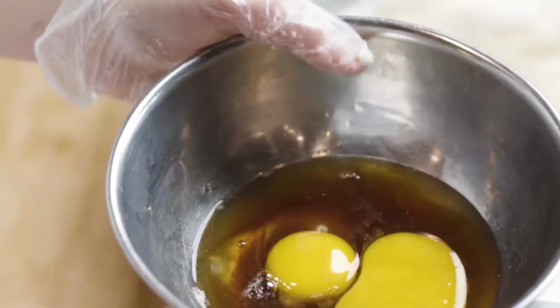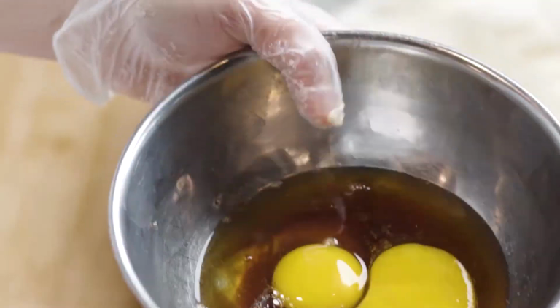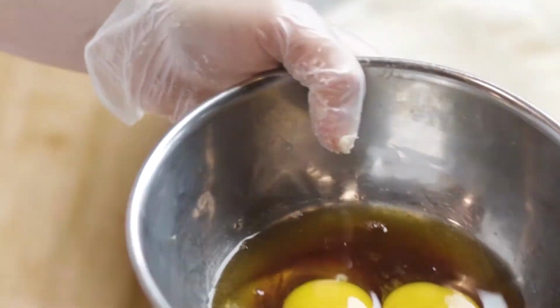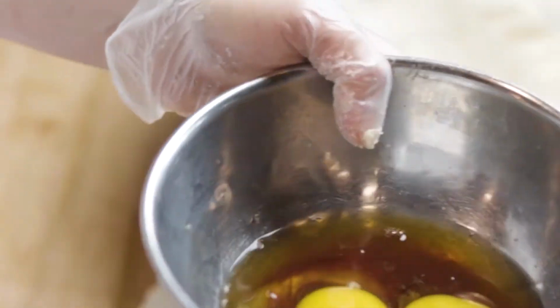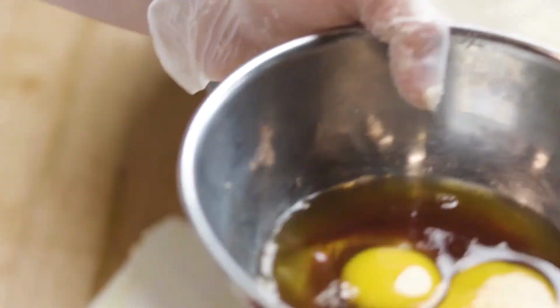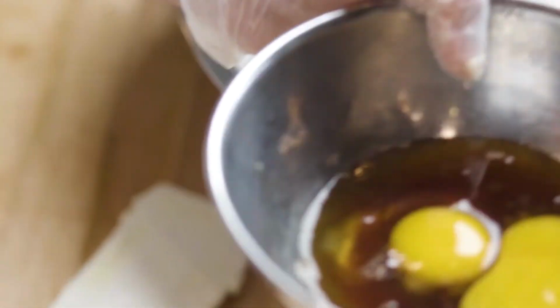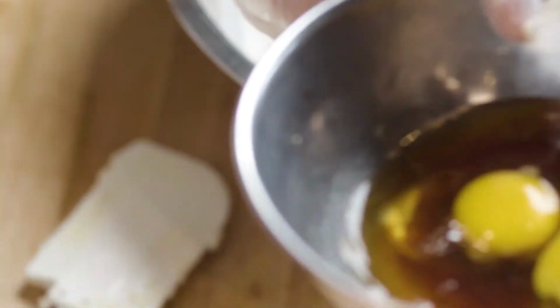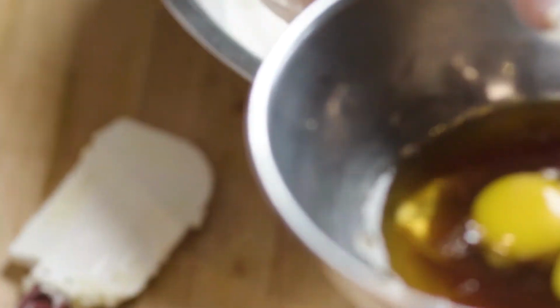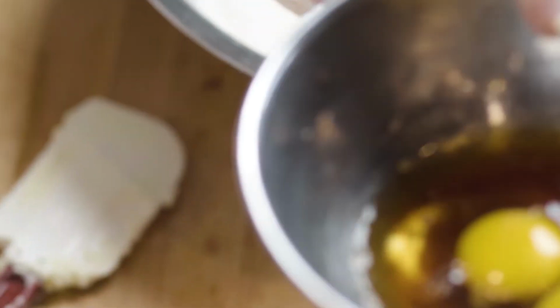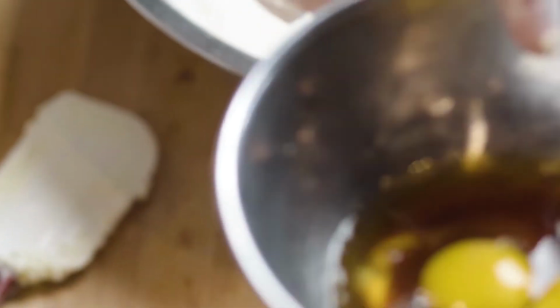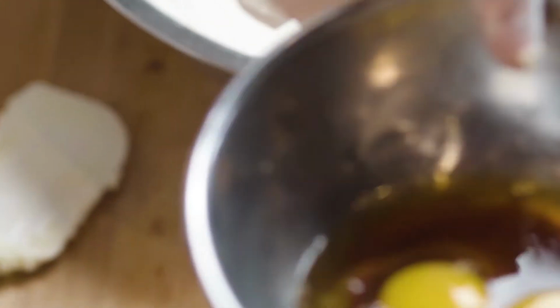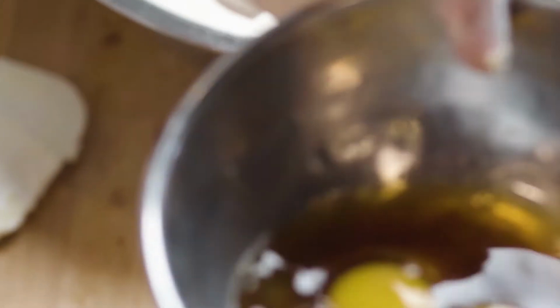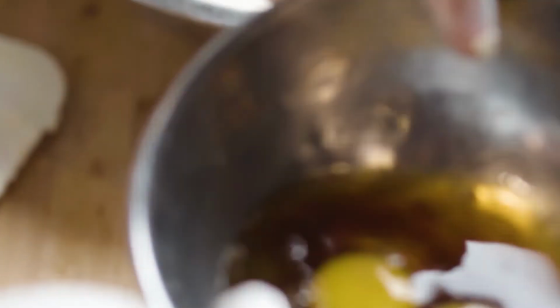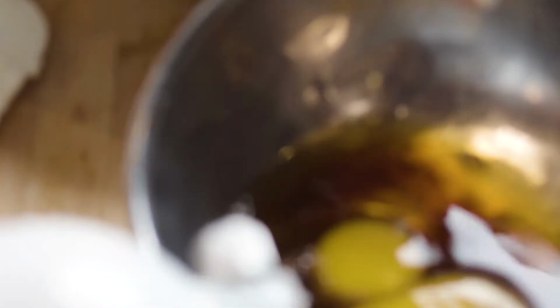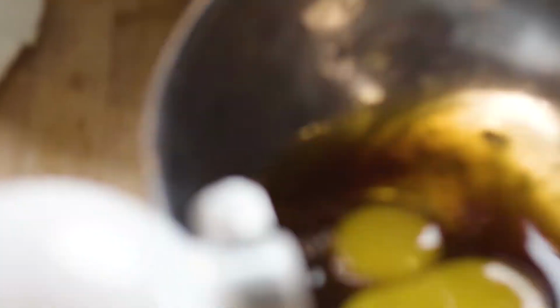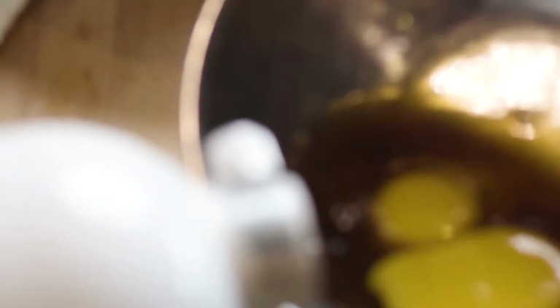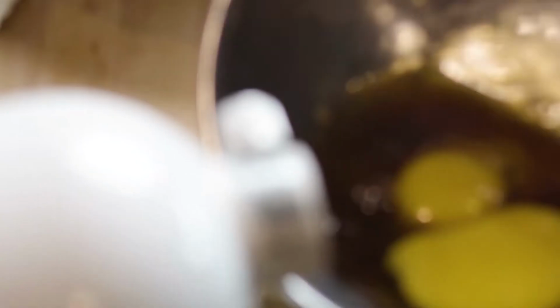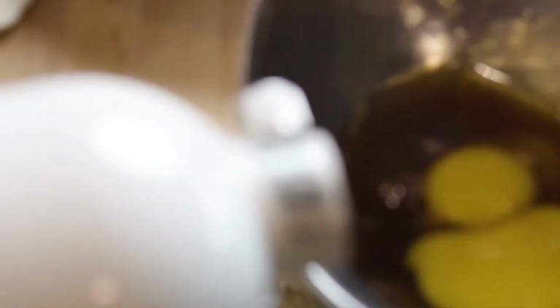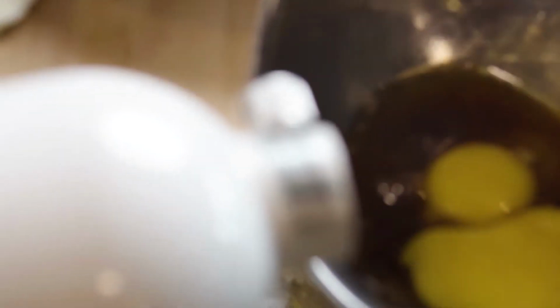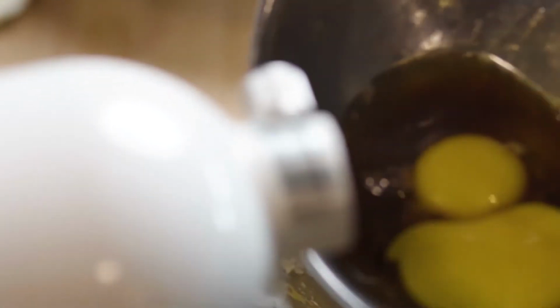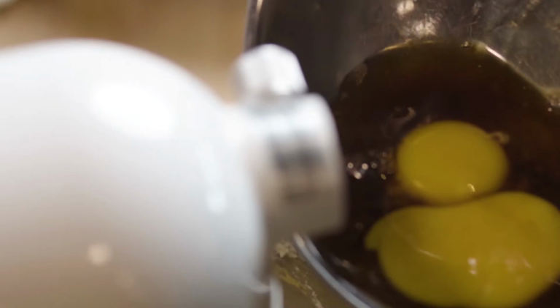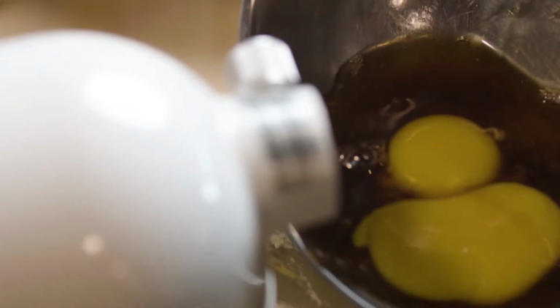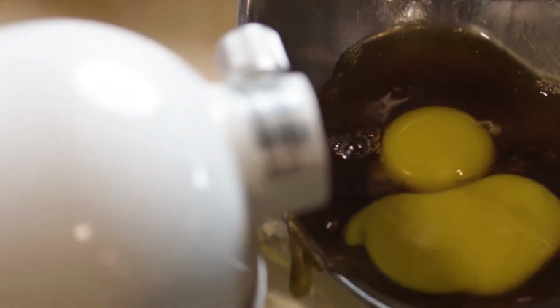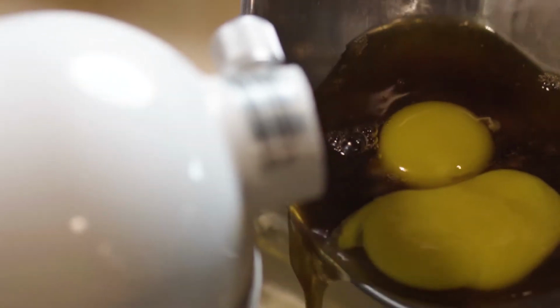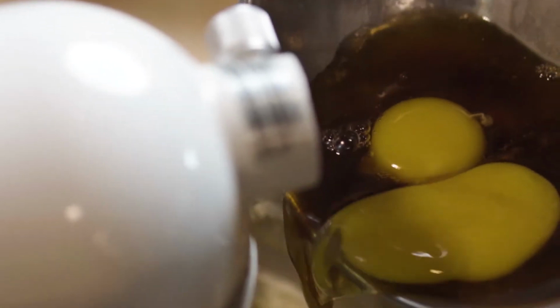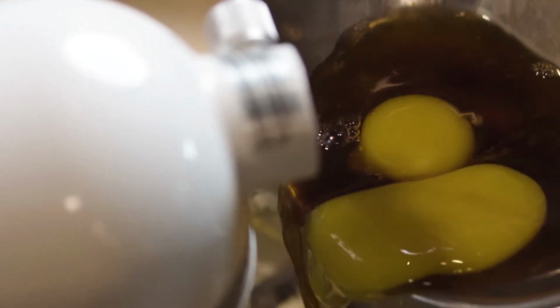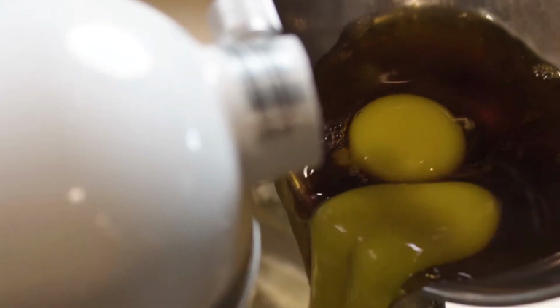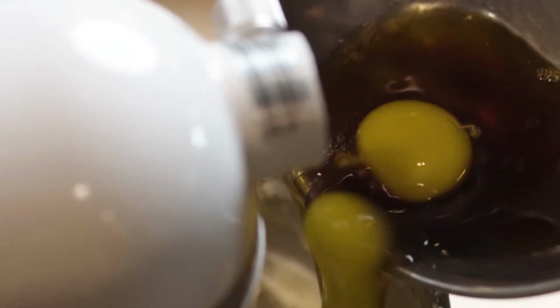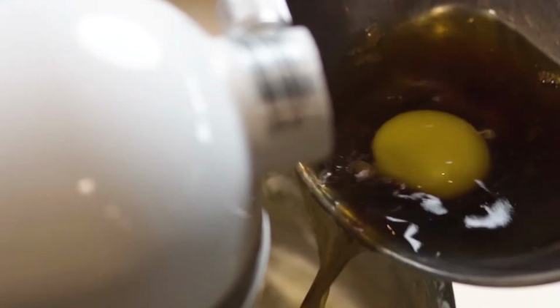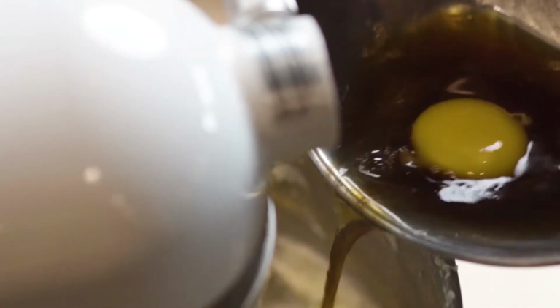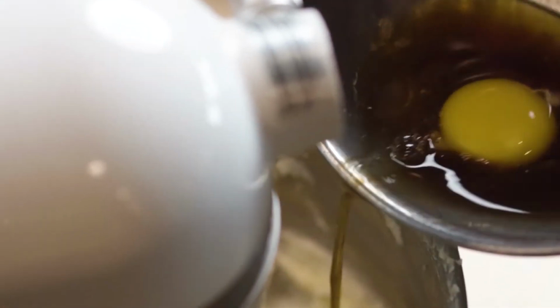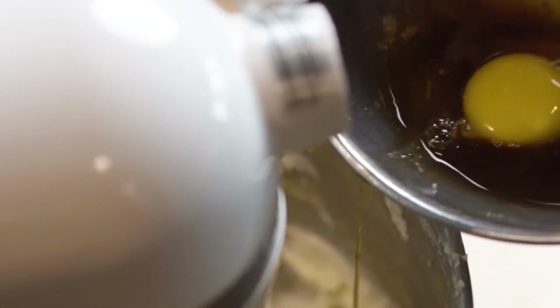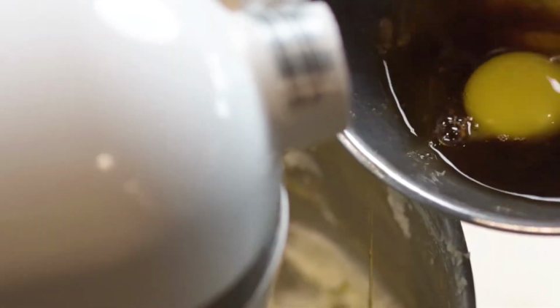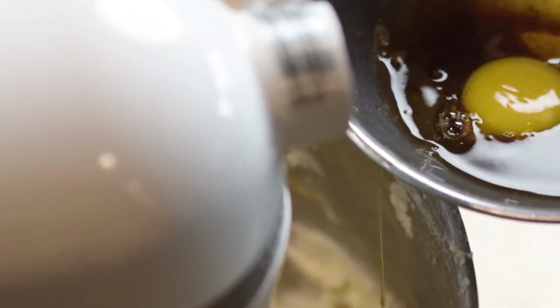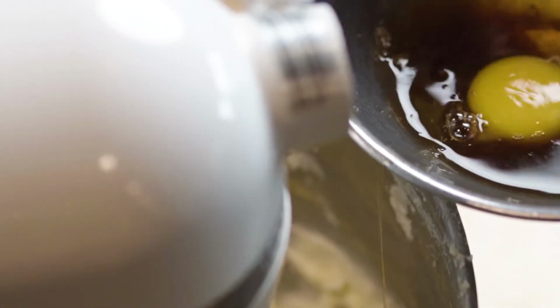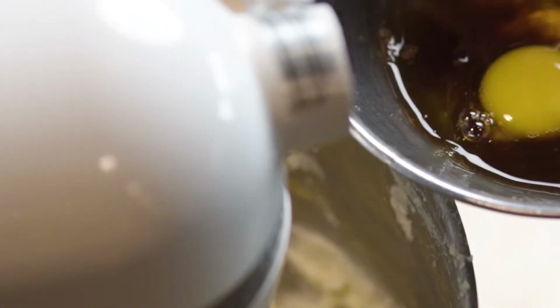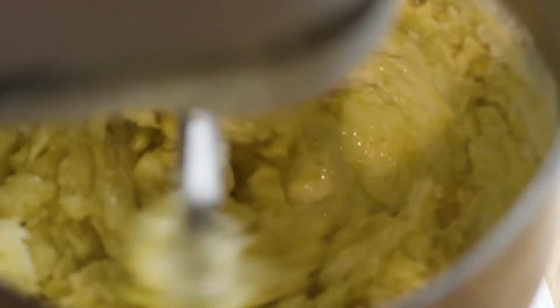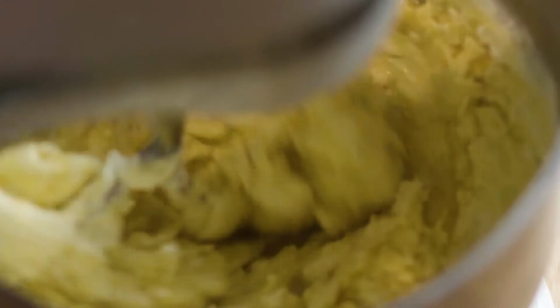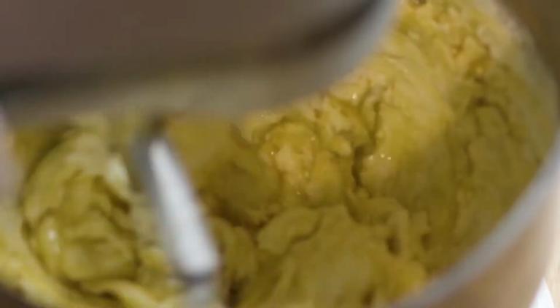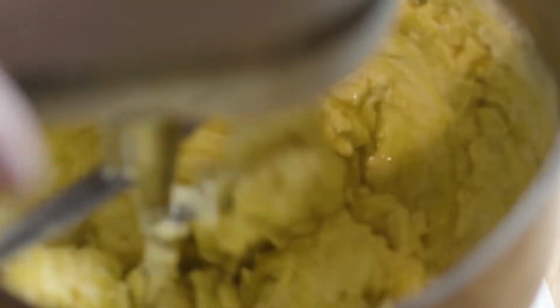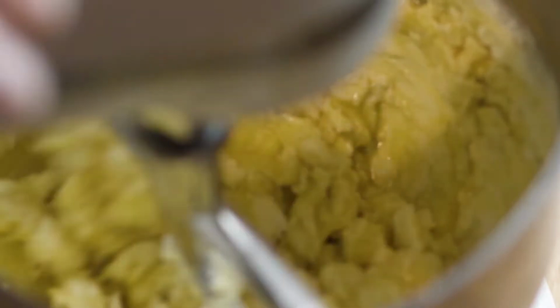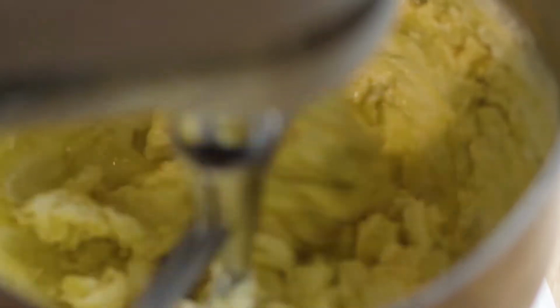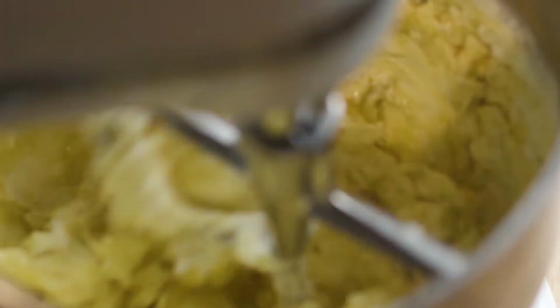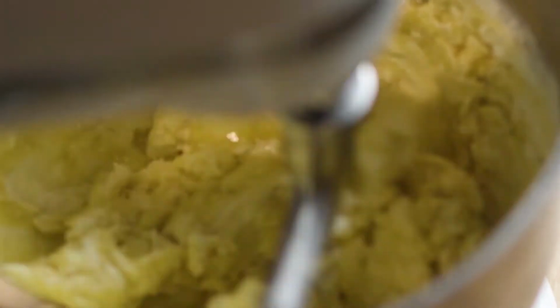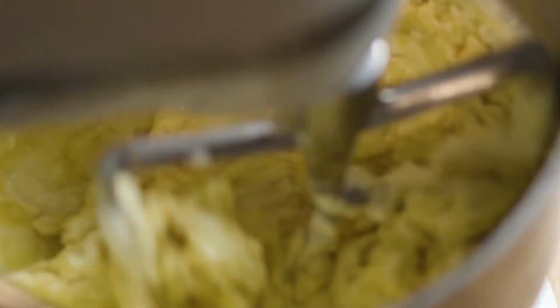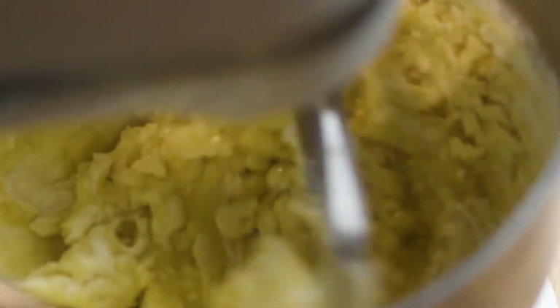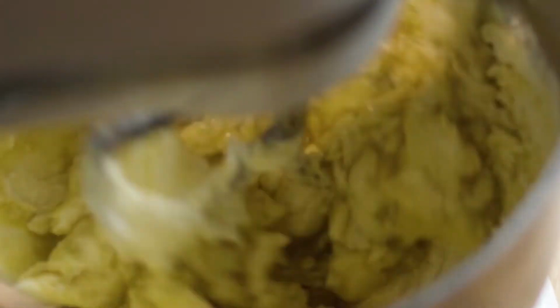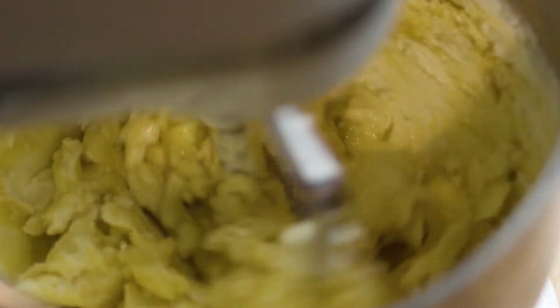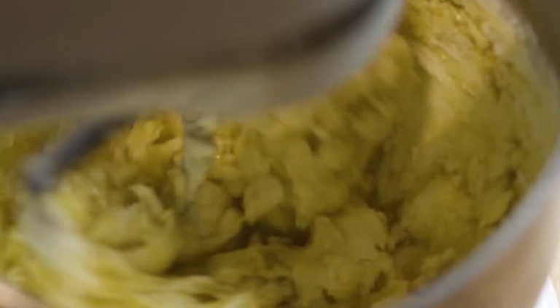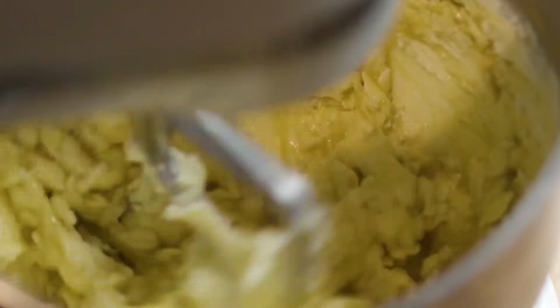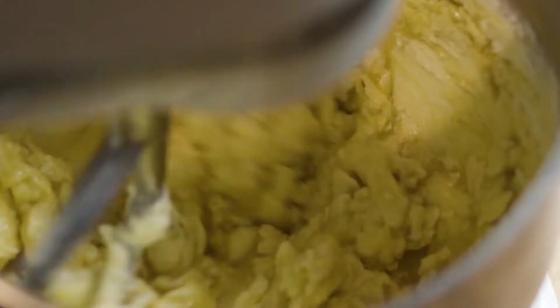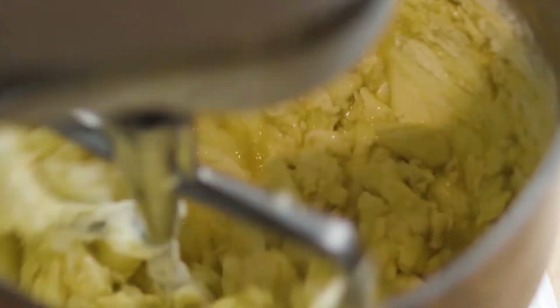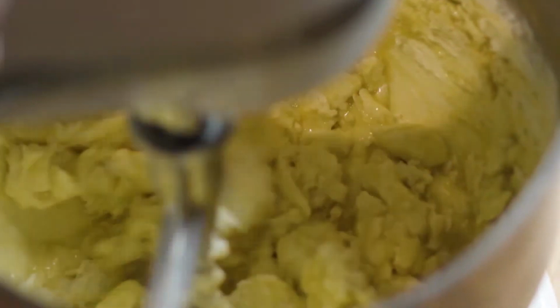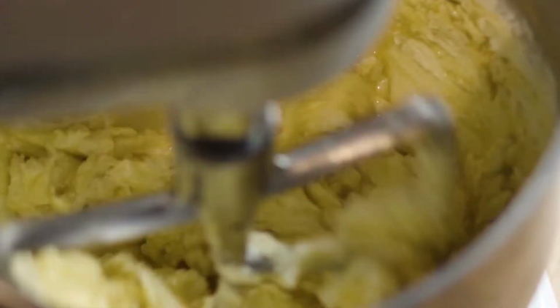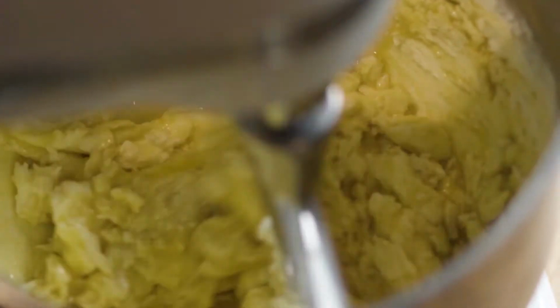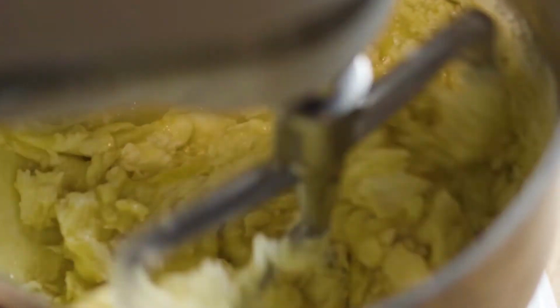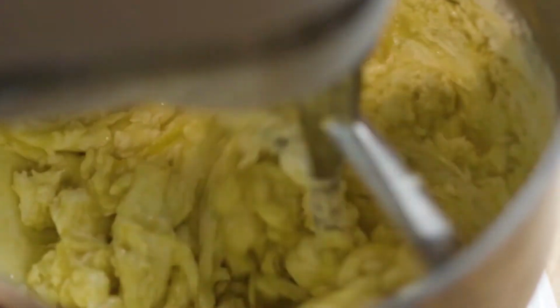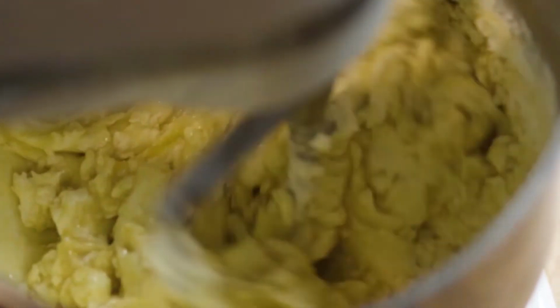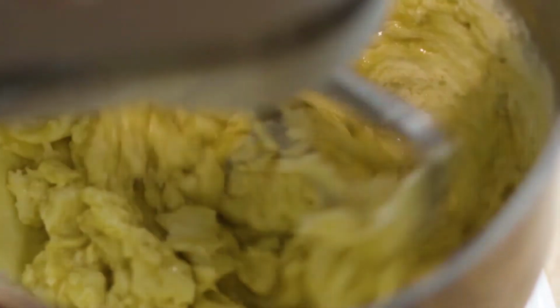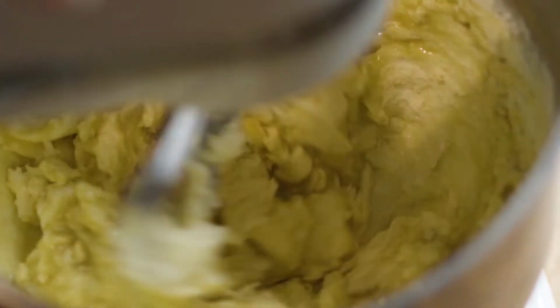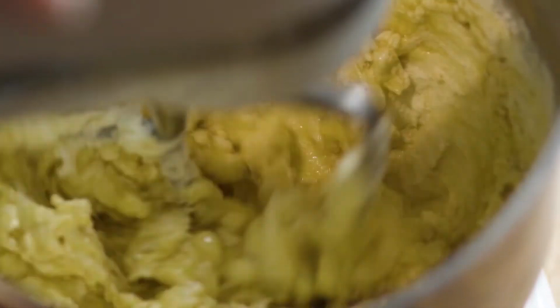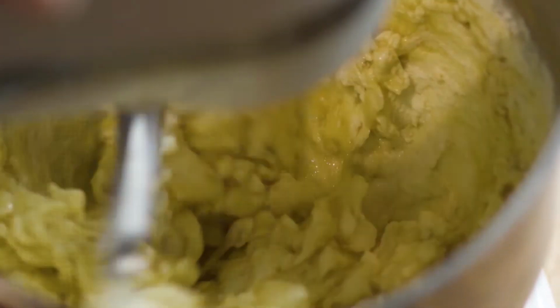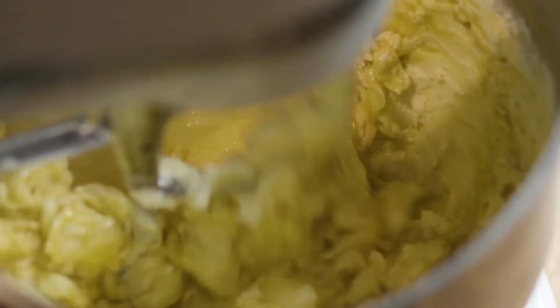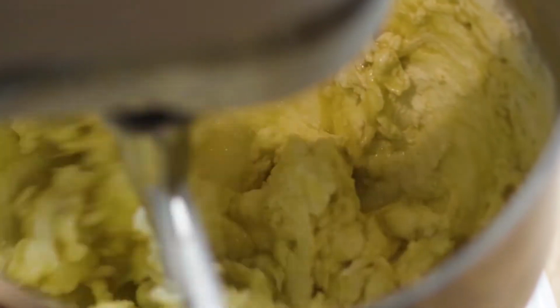You're gonna add the eggs one at a time until each egg is incorporated before you add the next one.